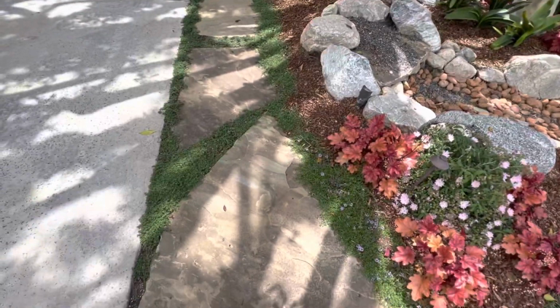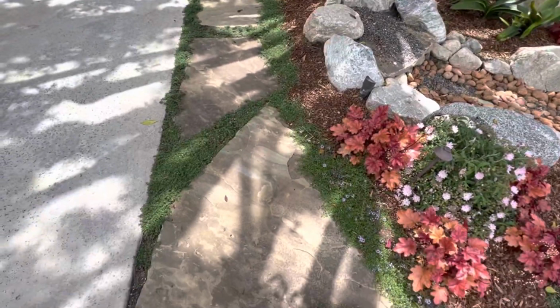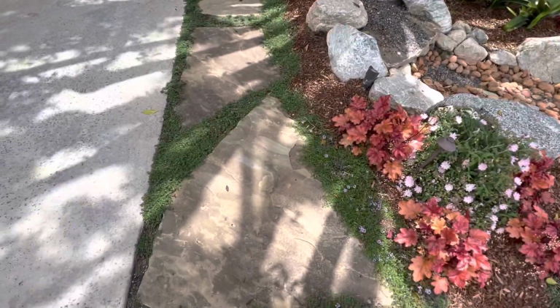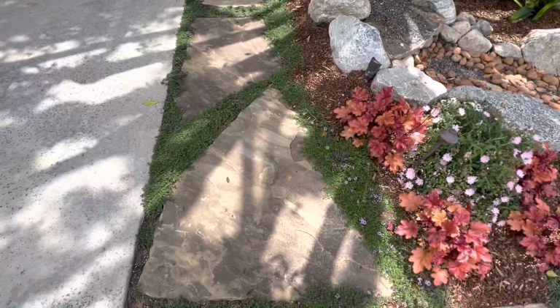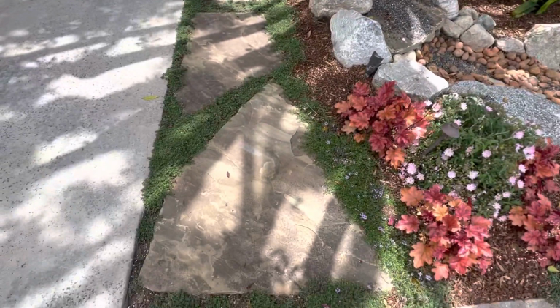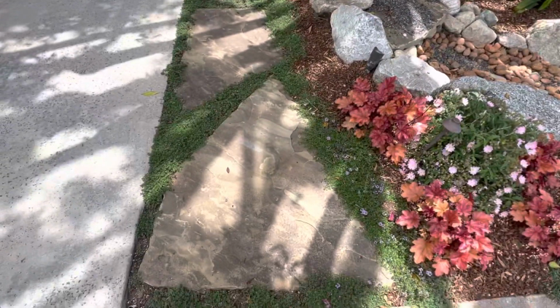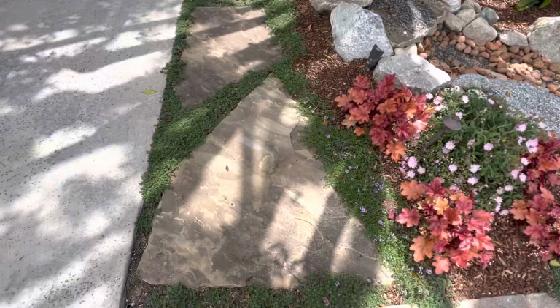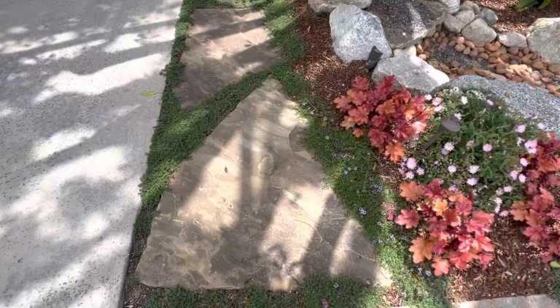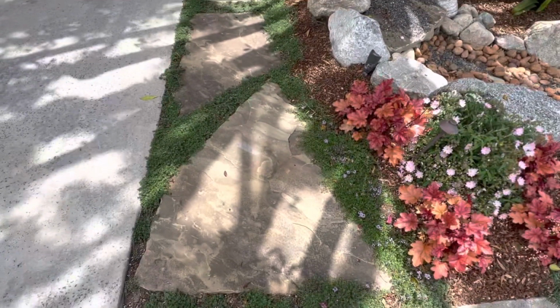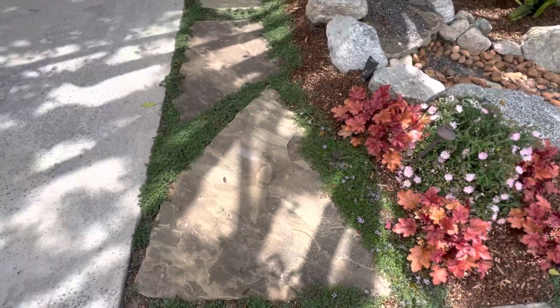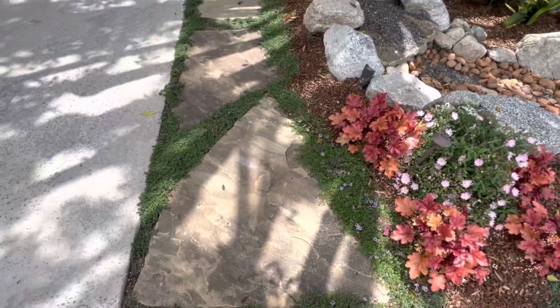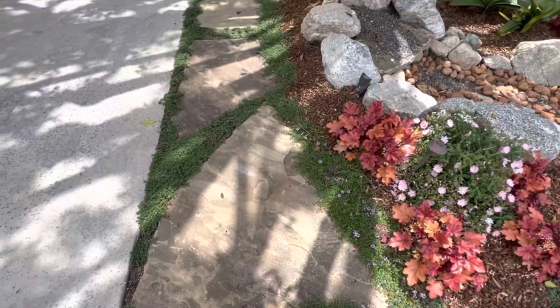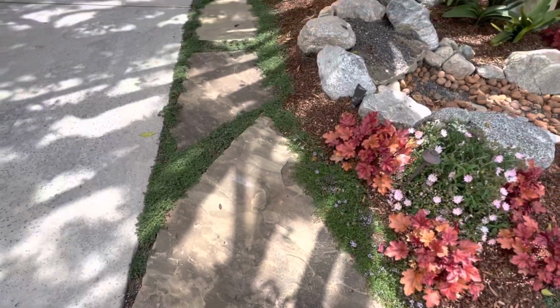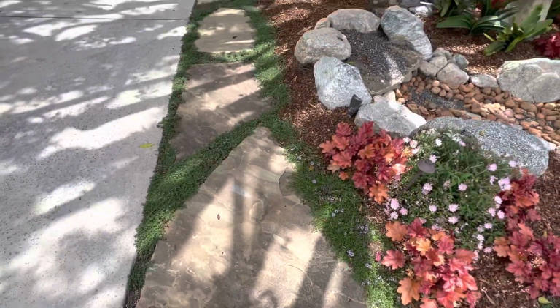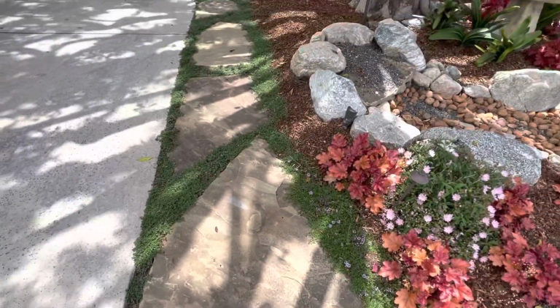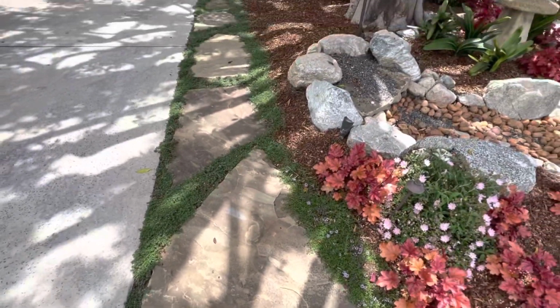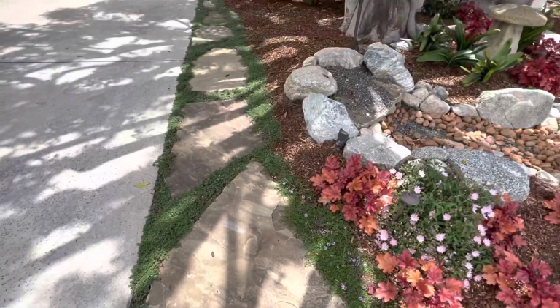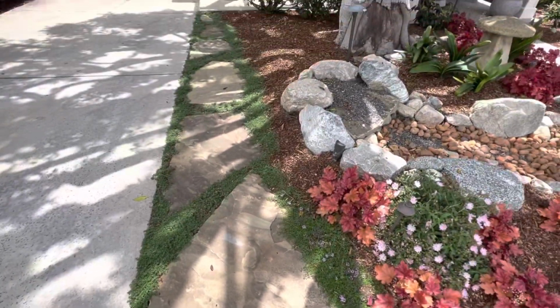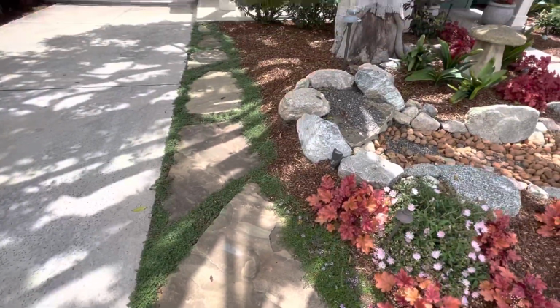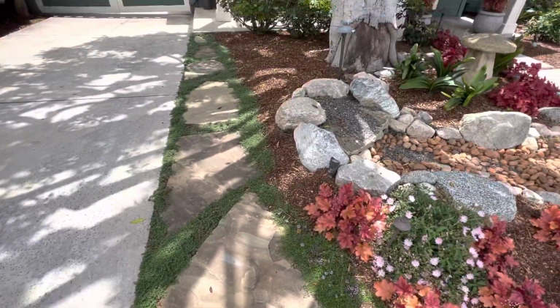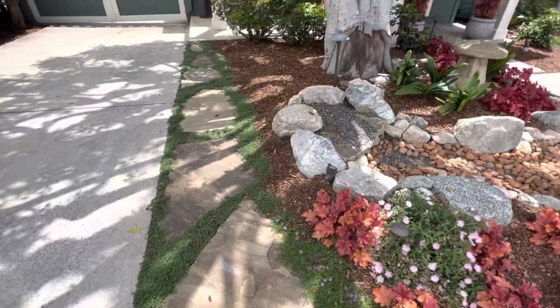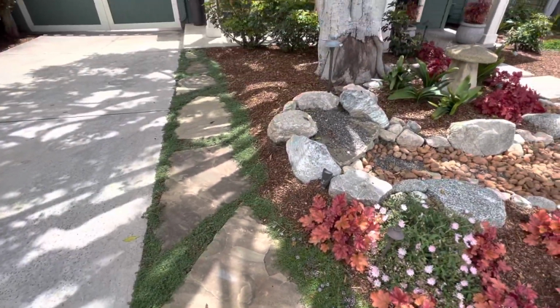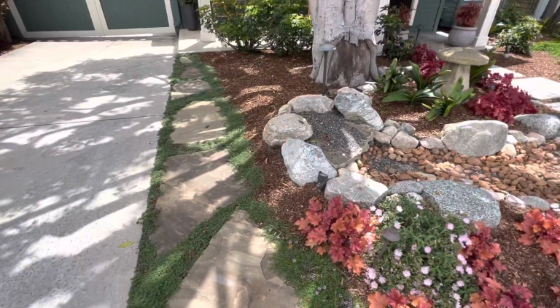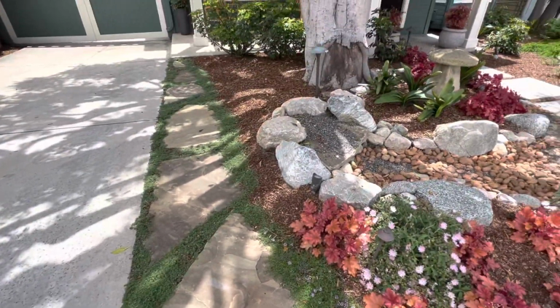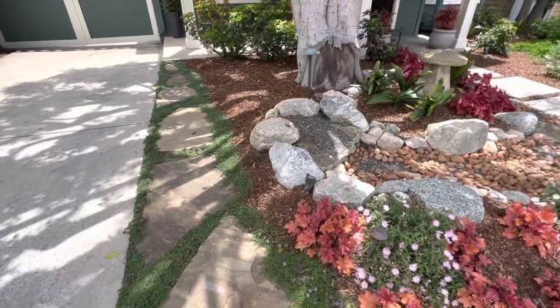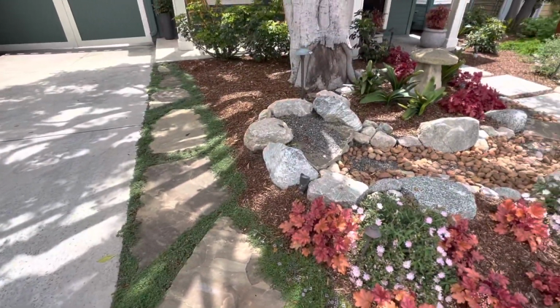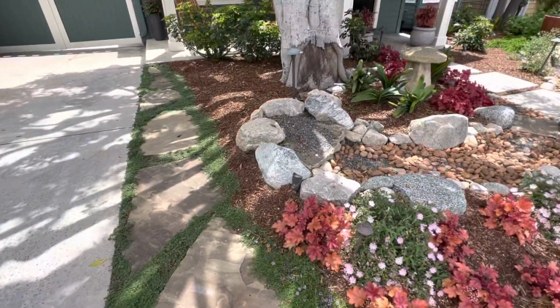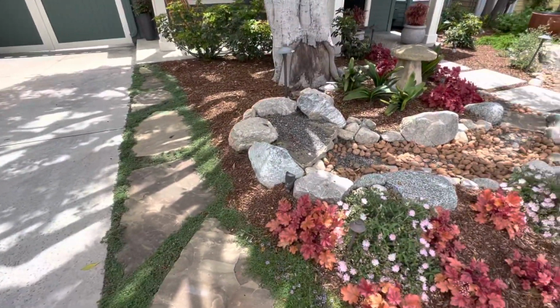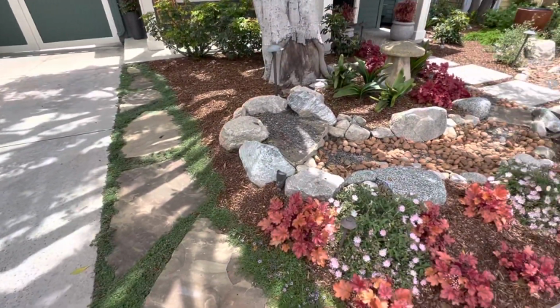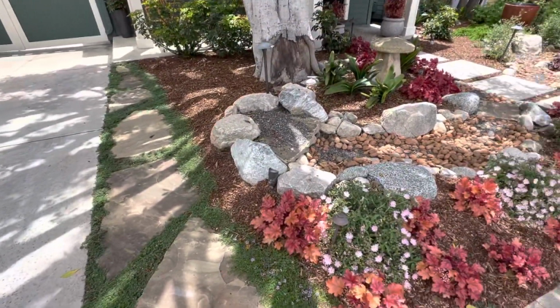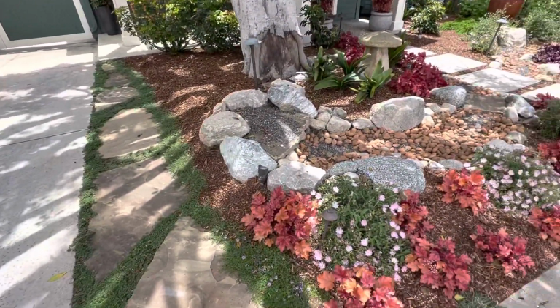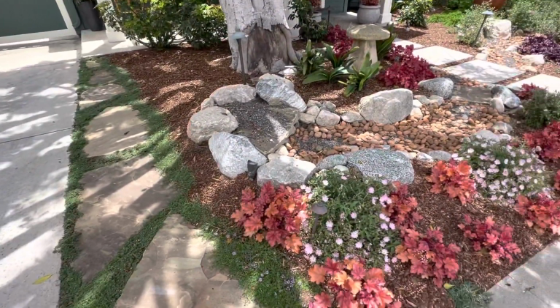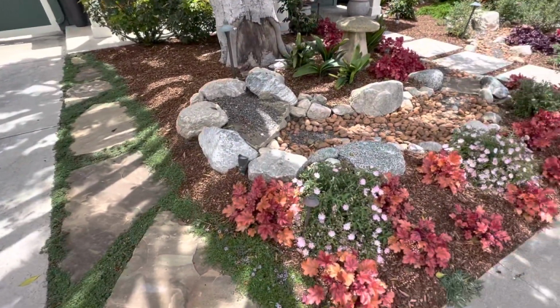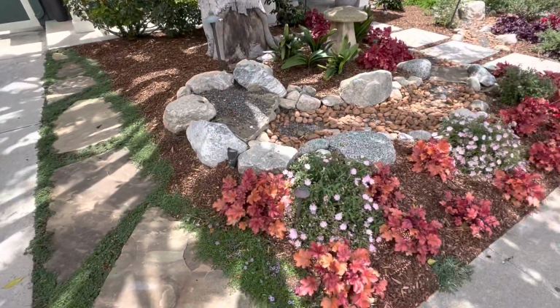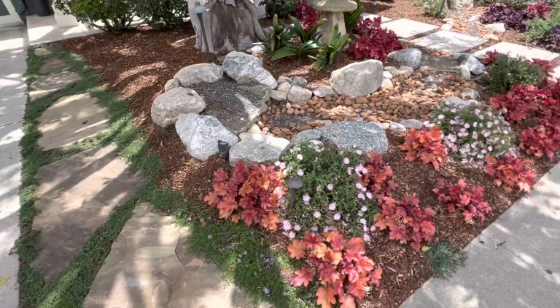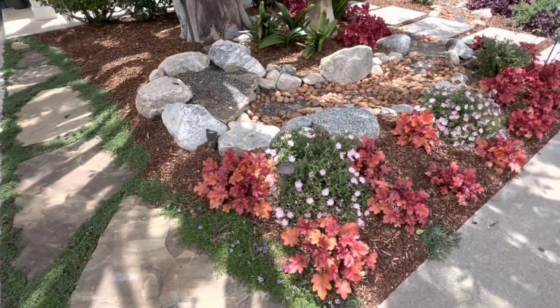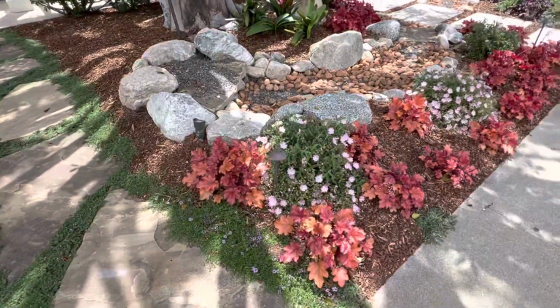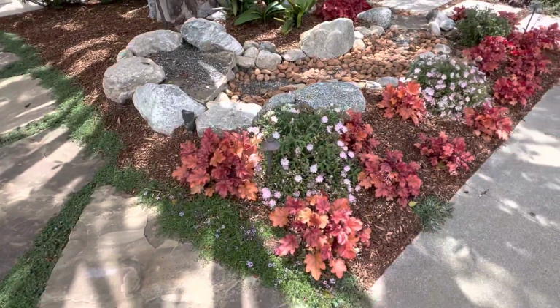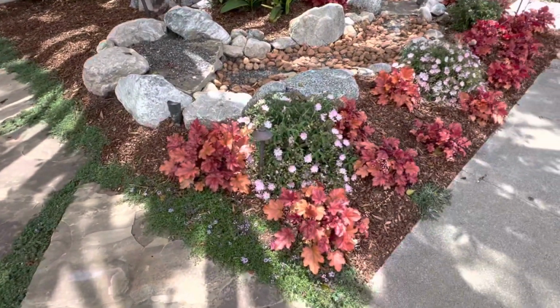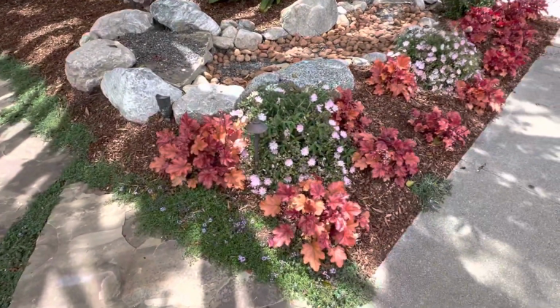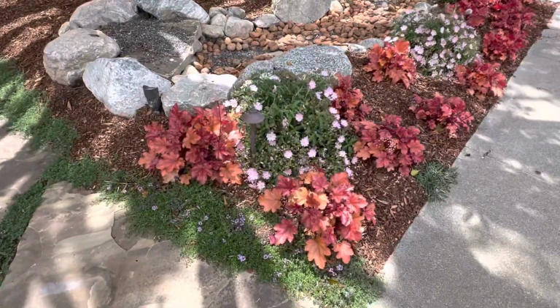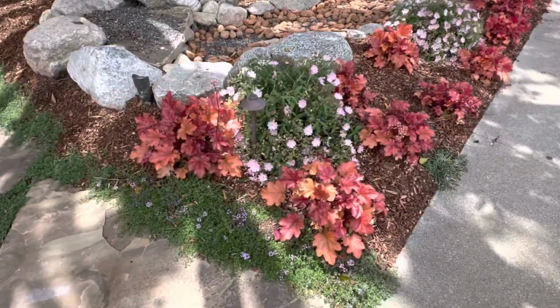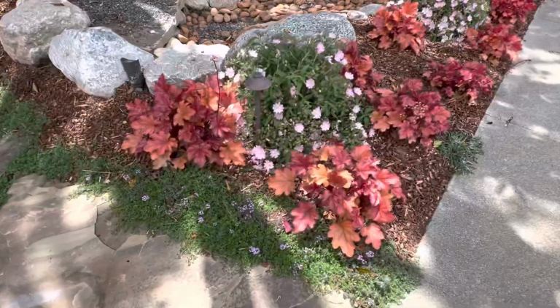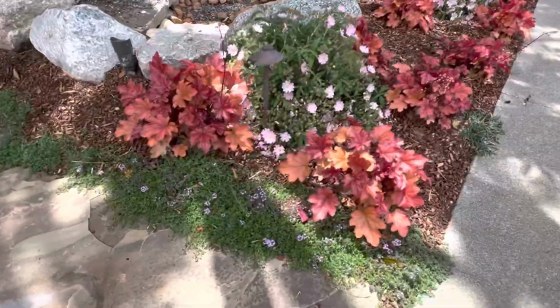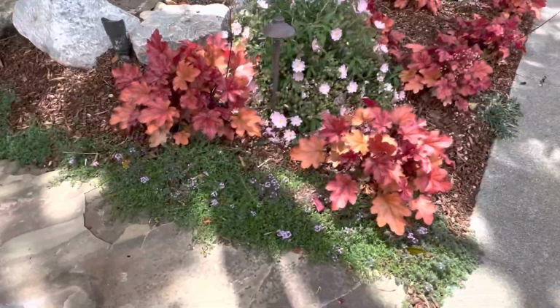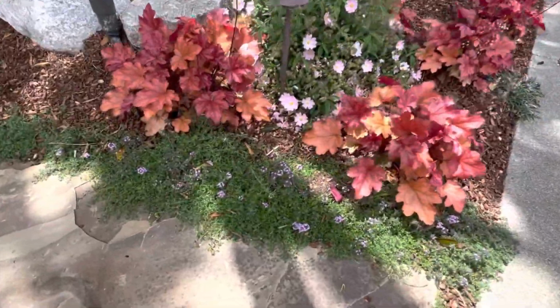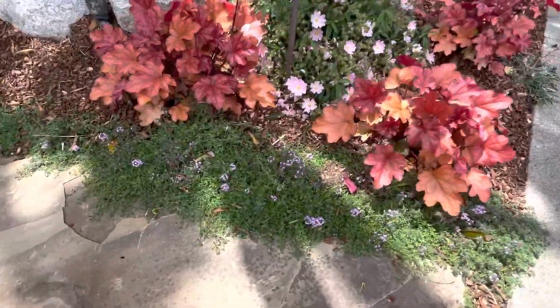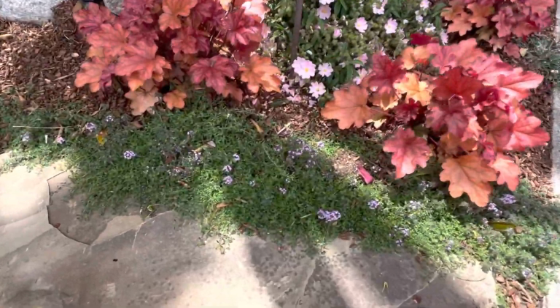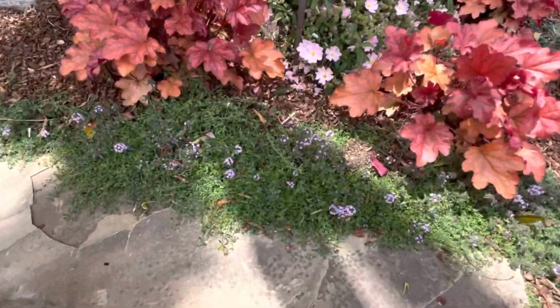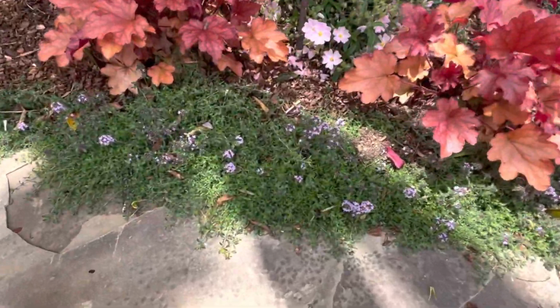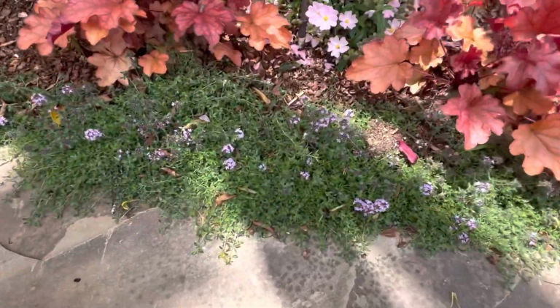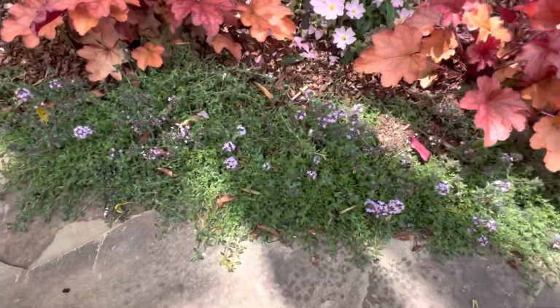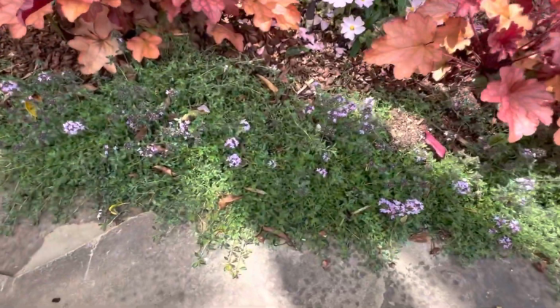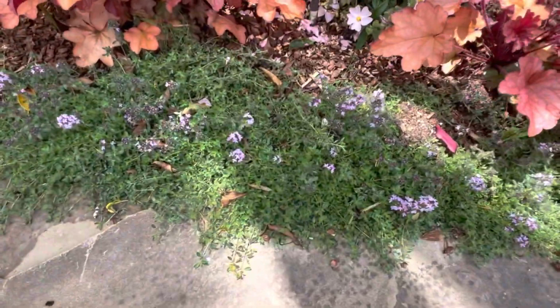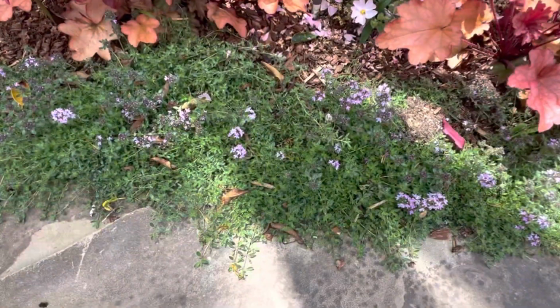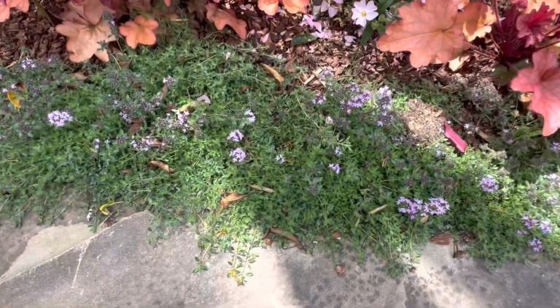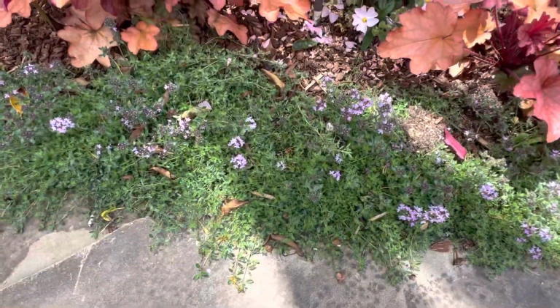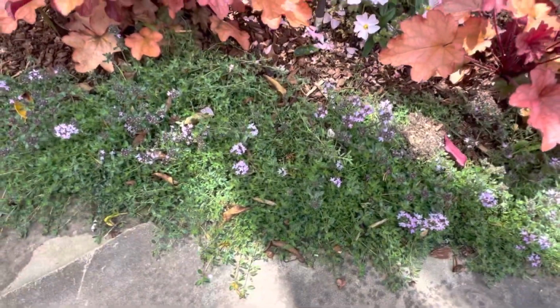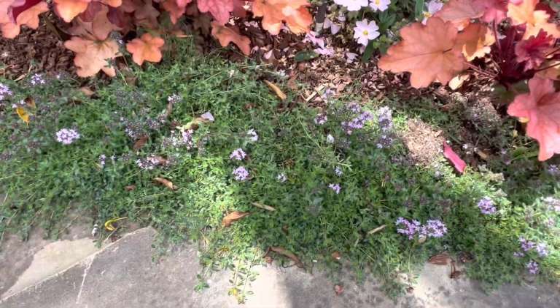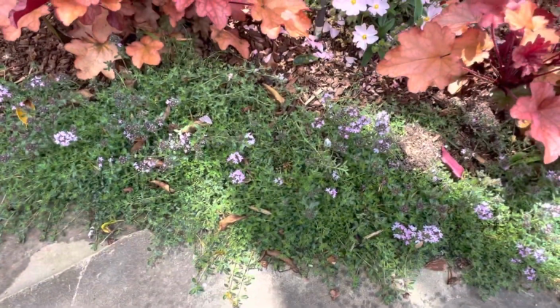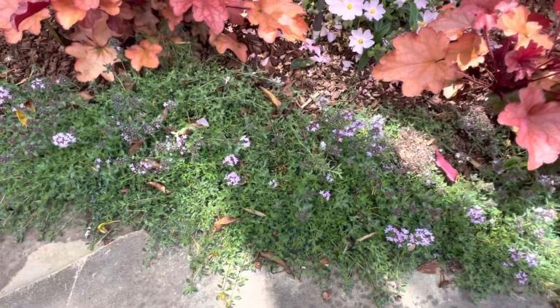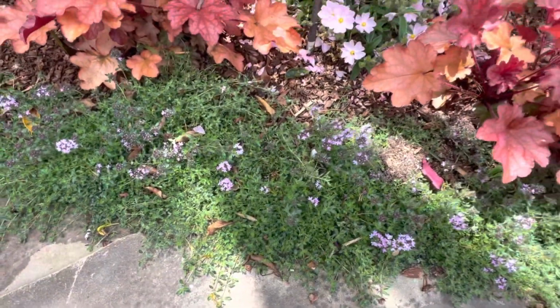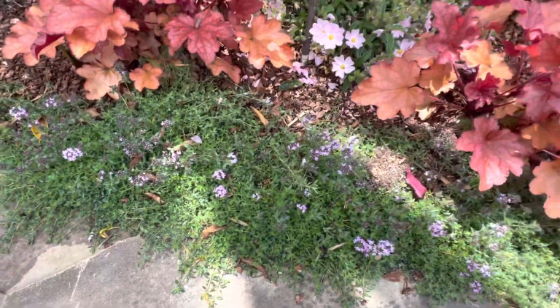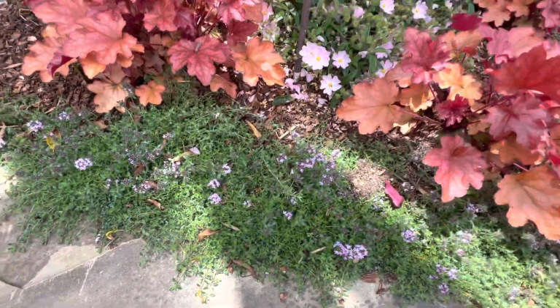There's woolly thyme — makes a great ground cover, it gets lots of color, and it's actually just starting to get color coming out.